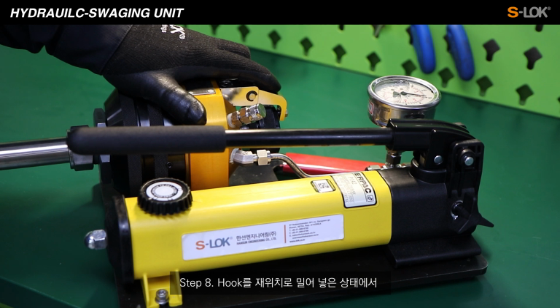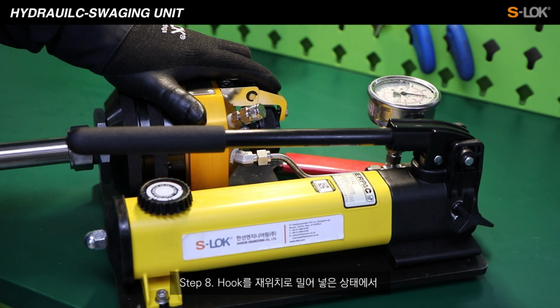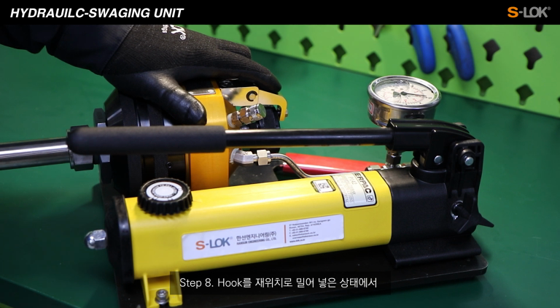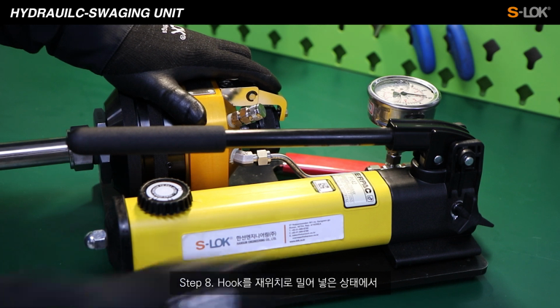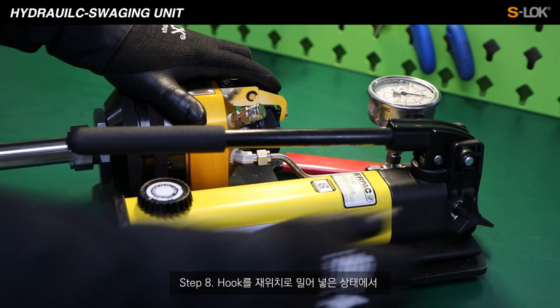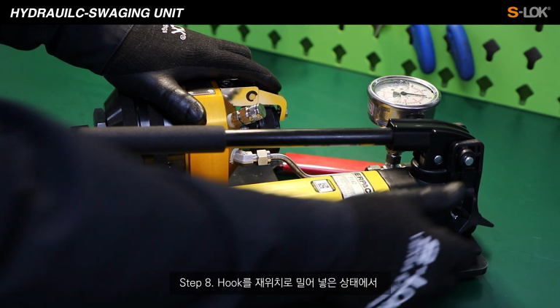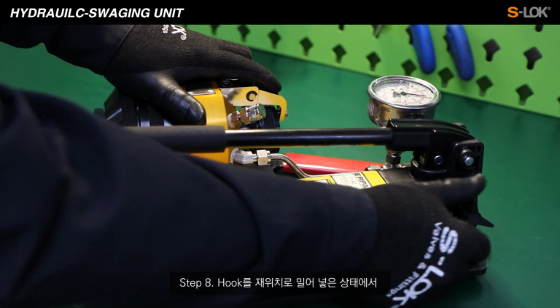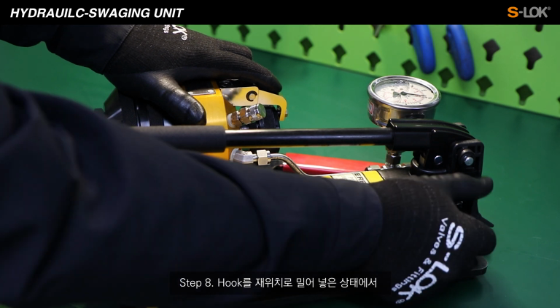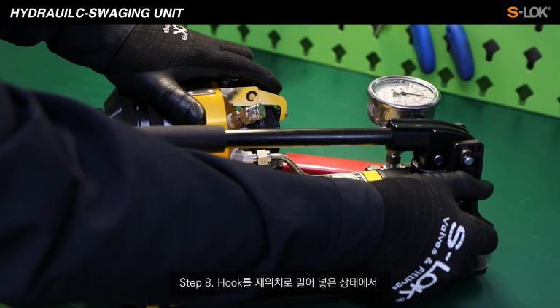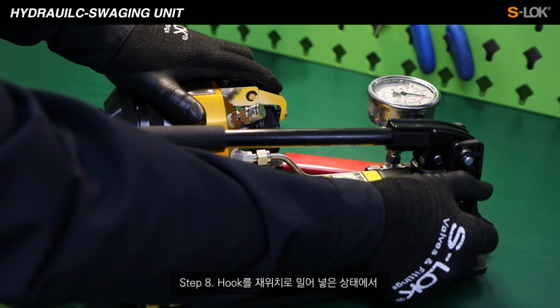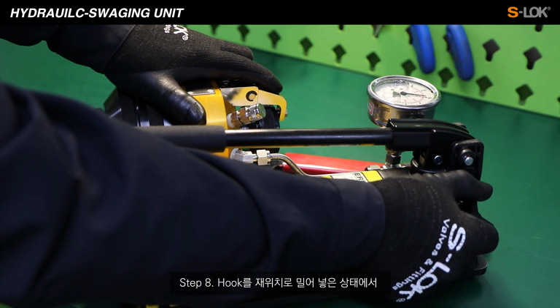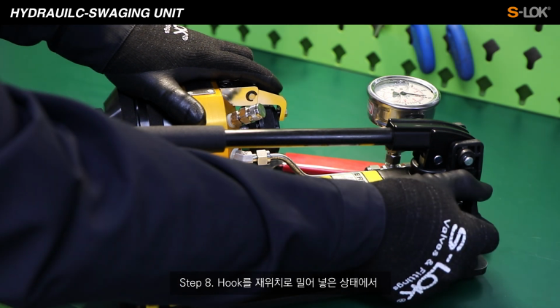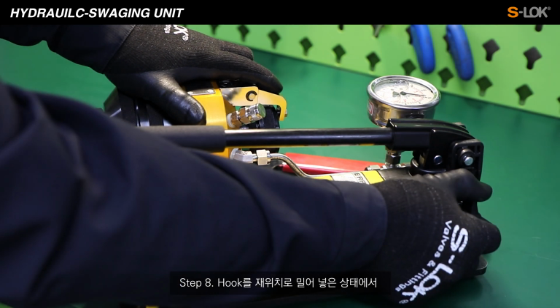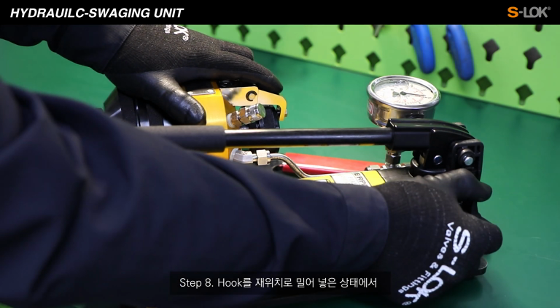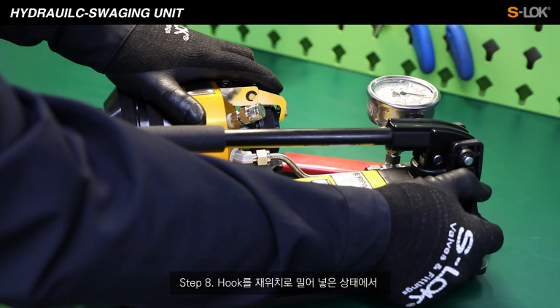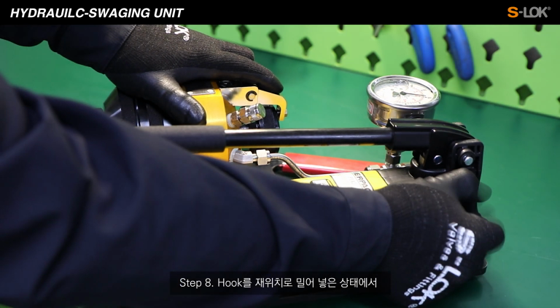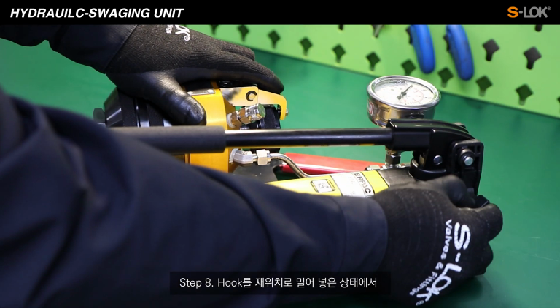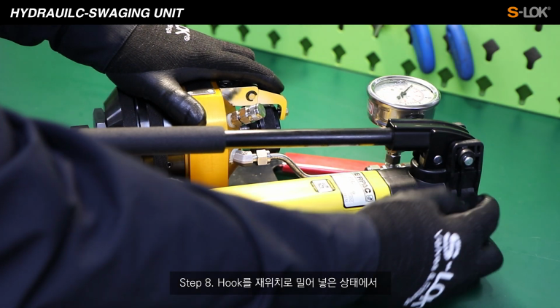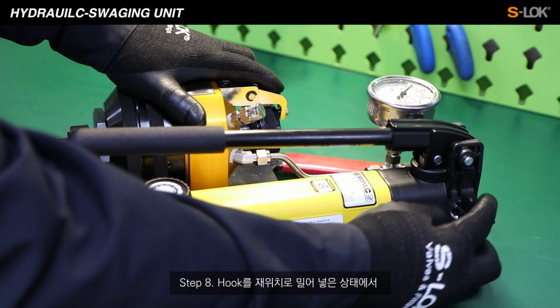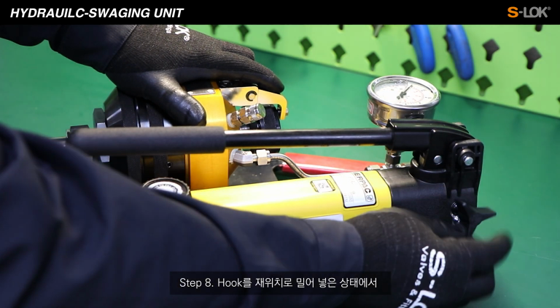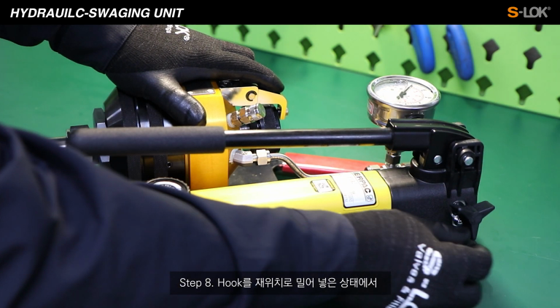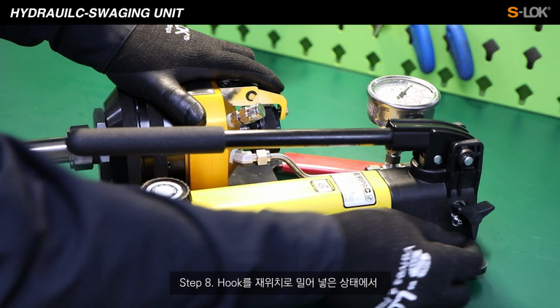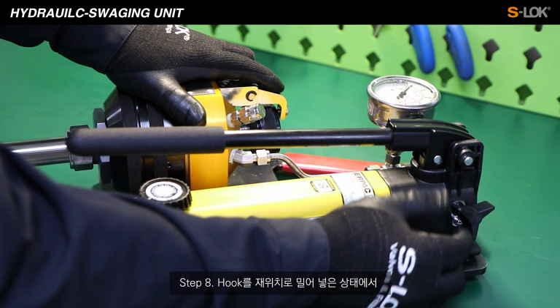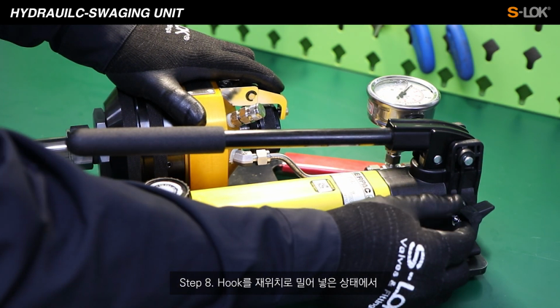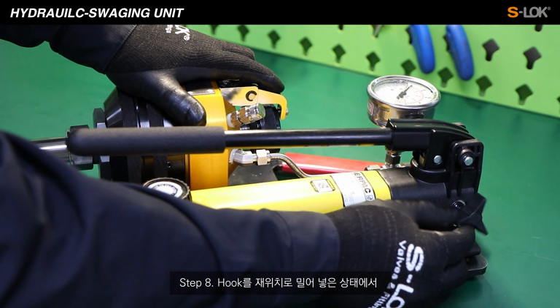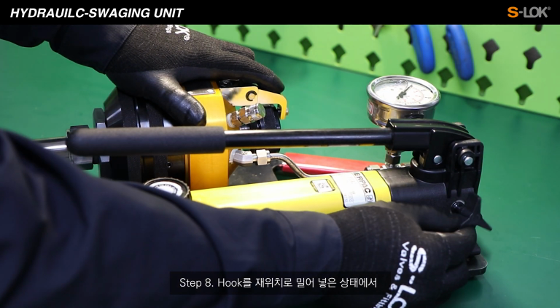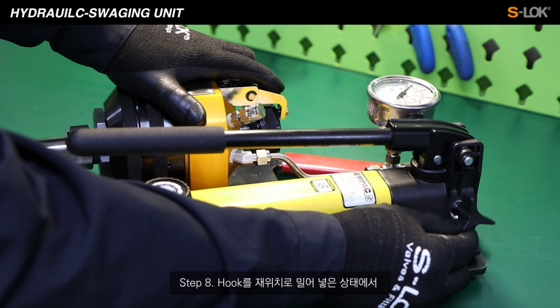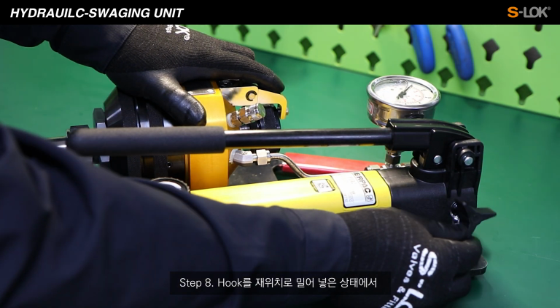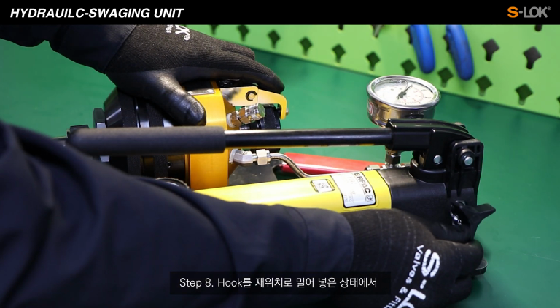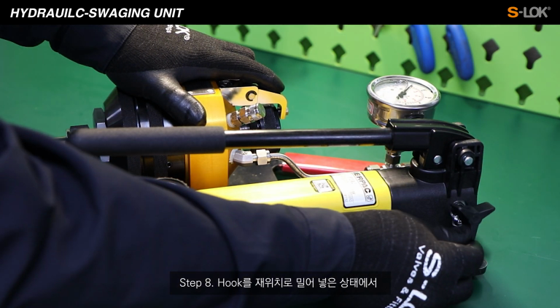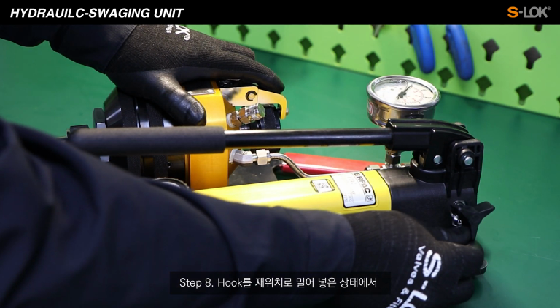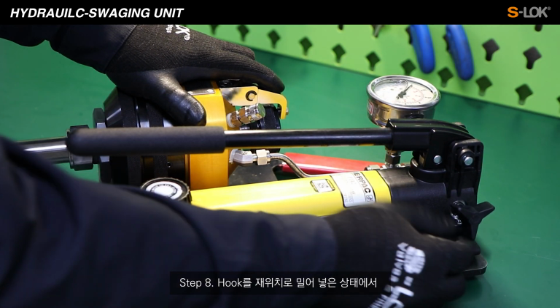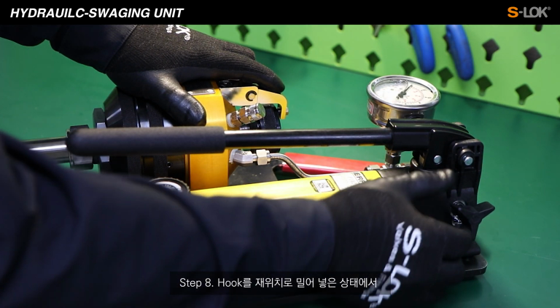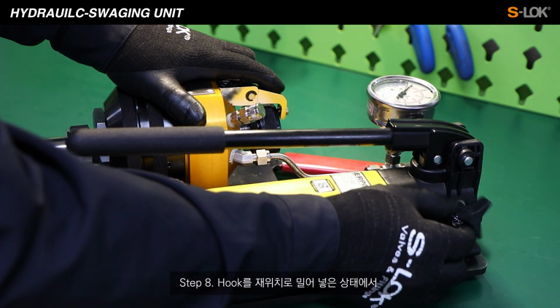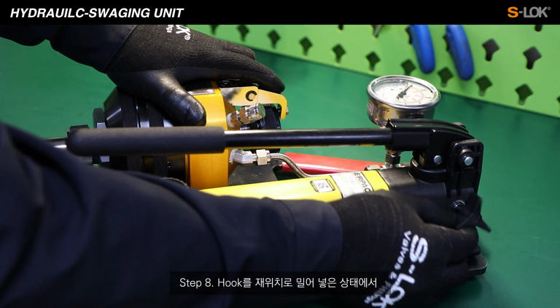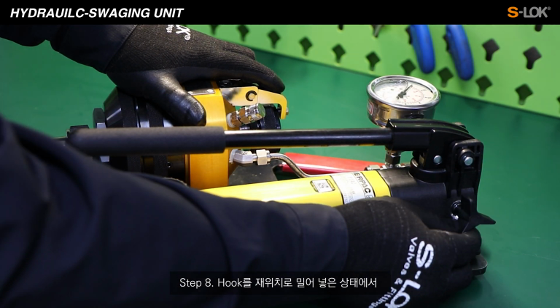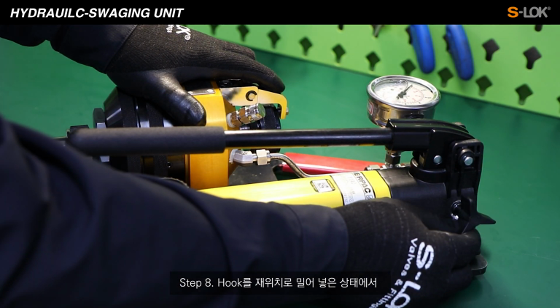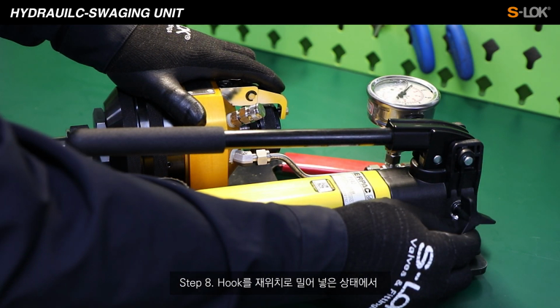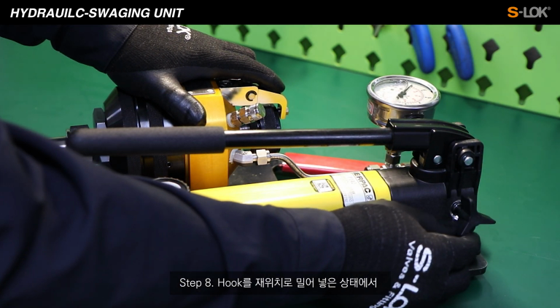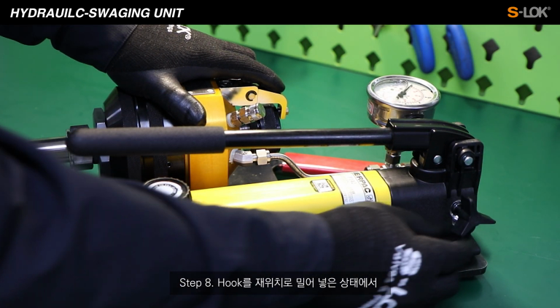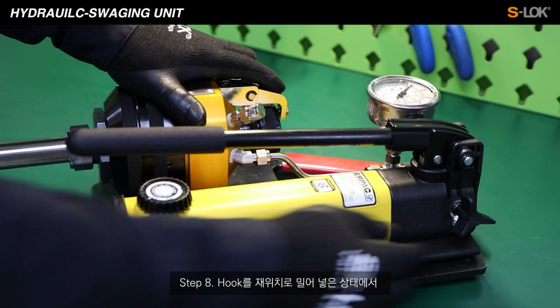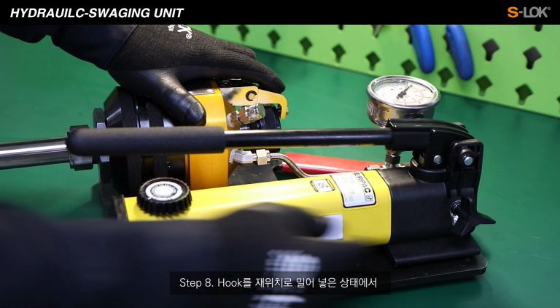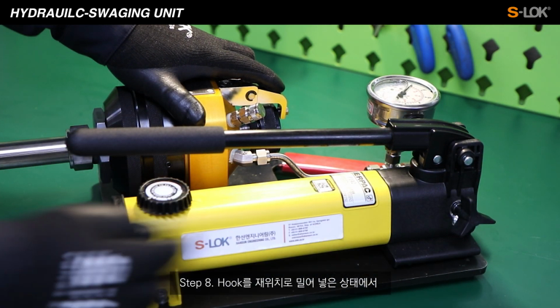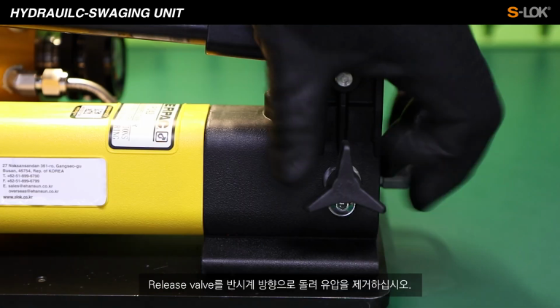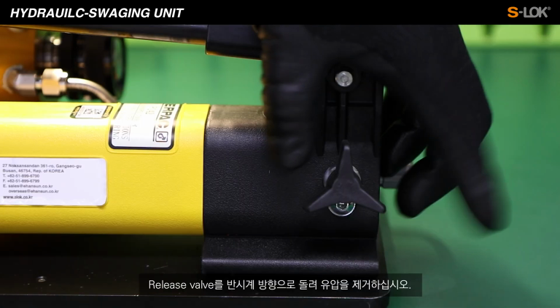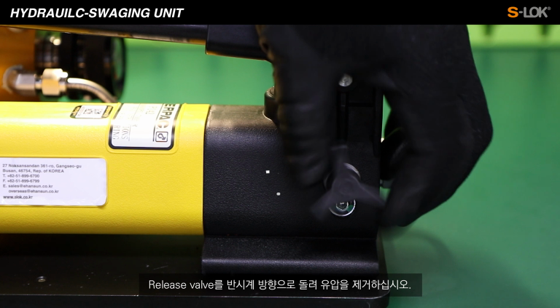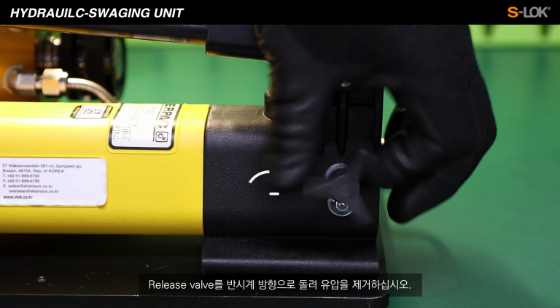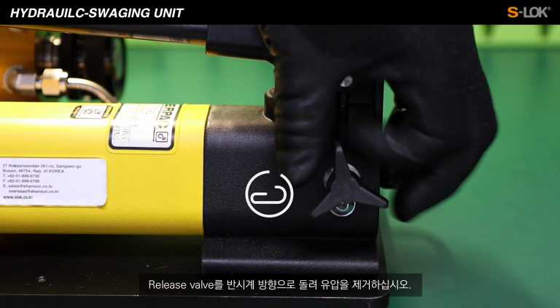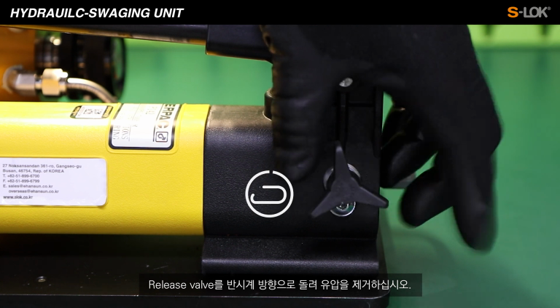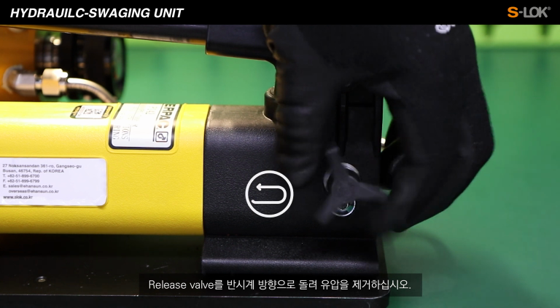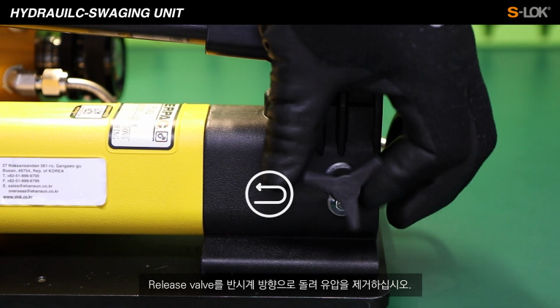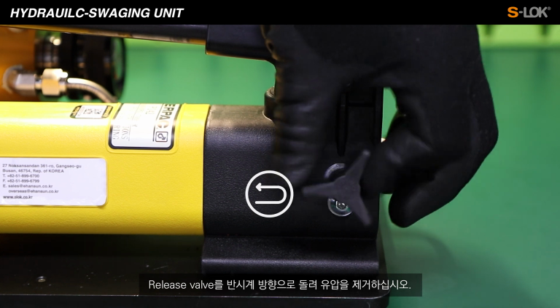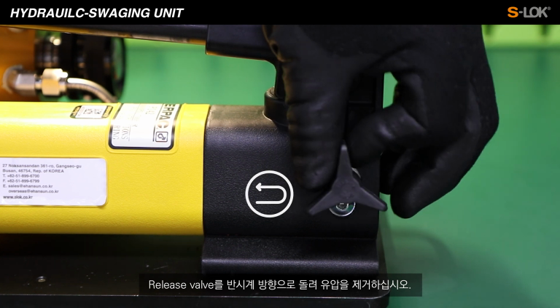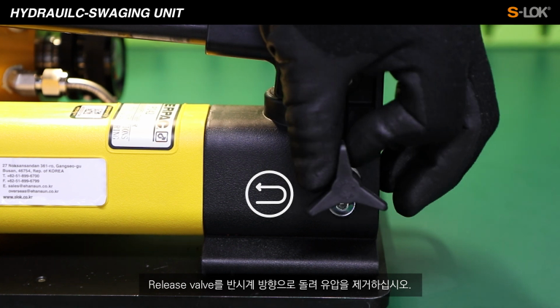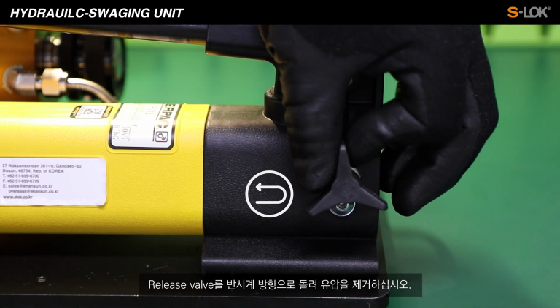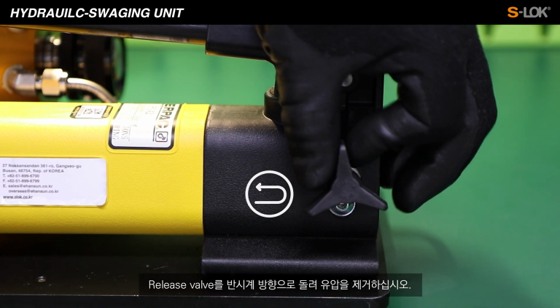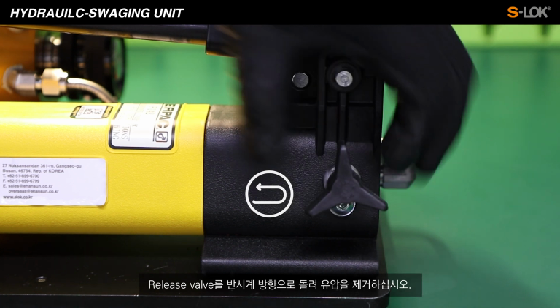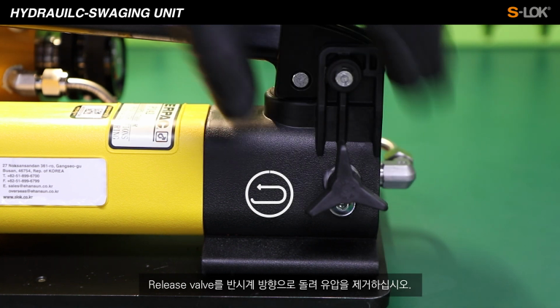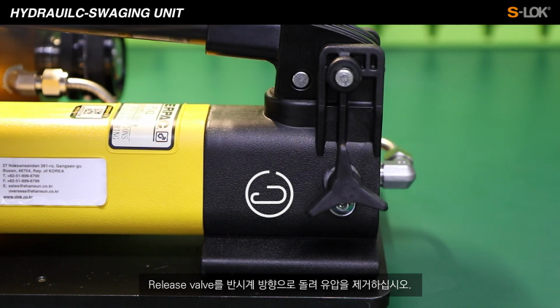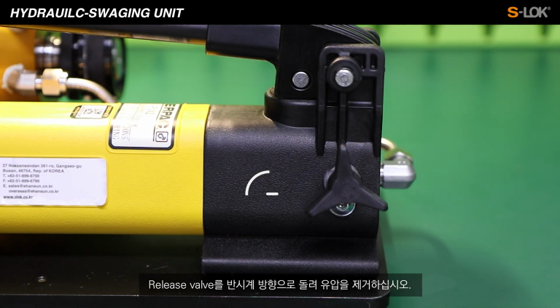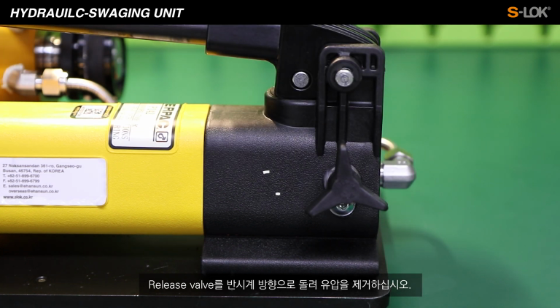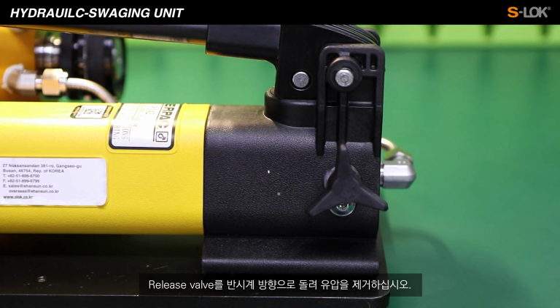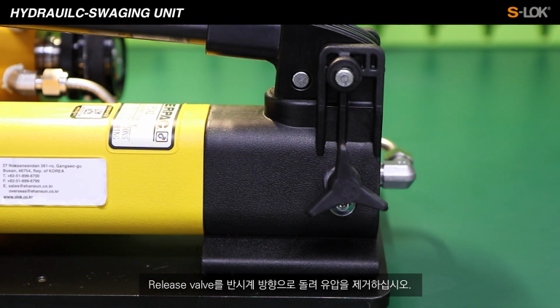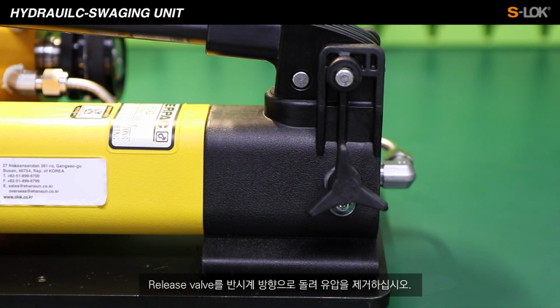Step 8. Push the hook back to its place, and release the pressure by turning the release valve counterclockwise.